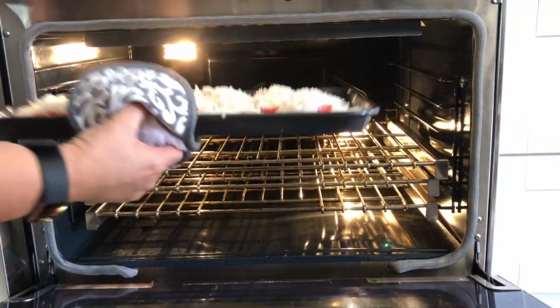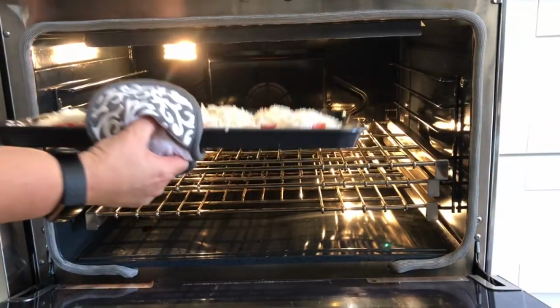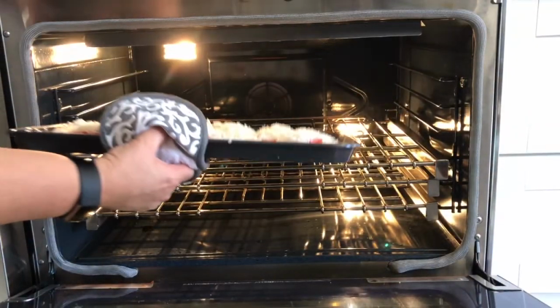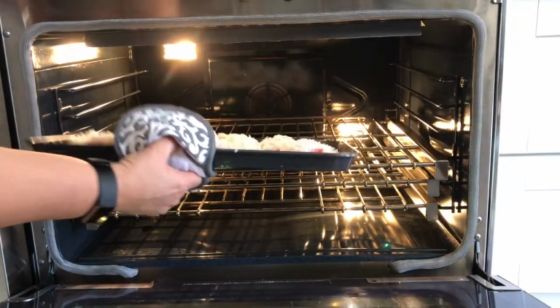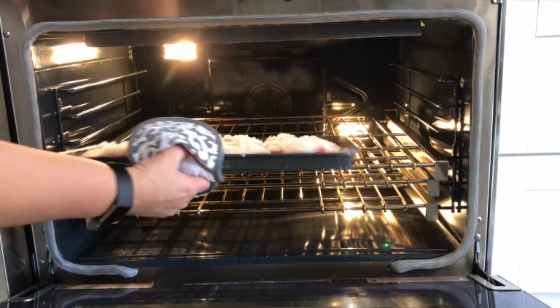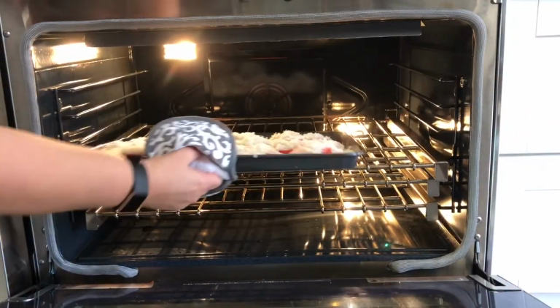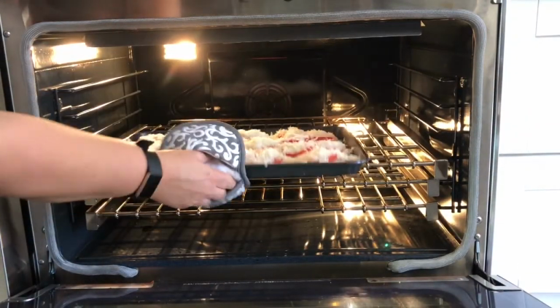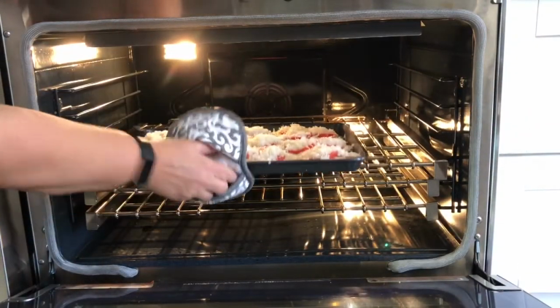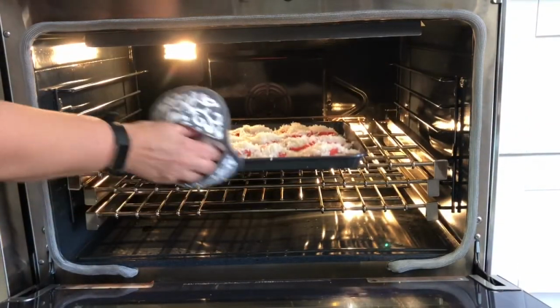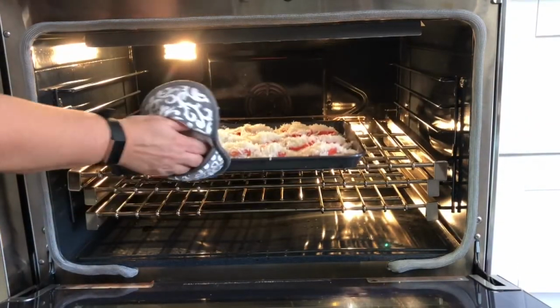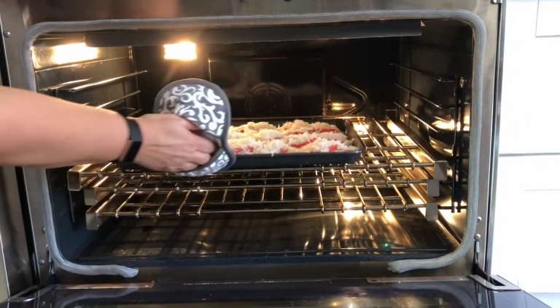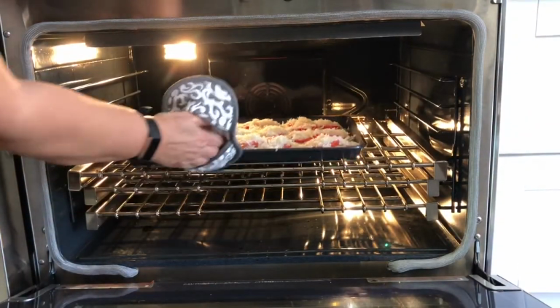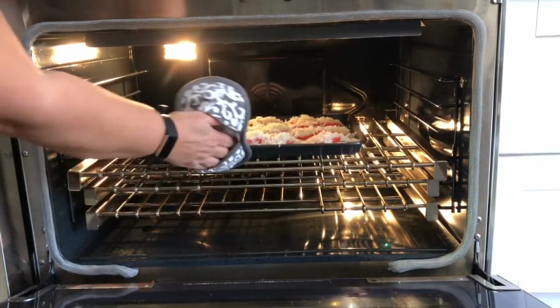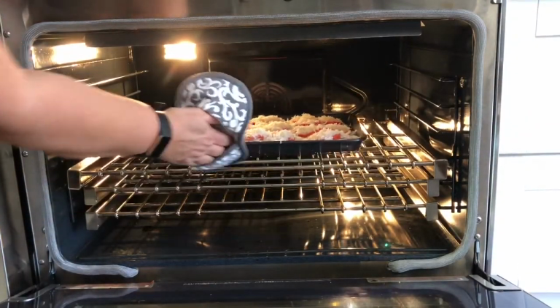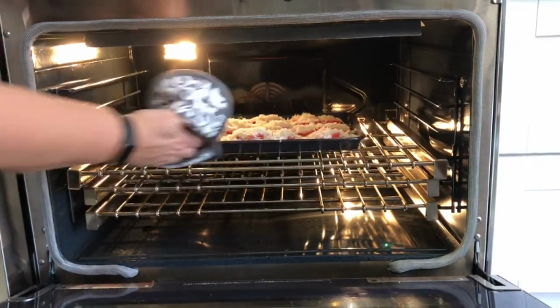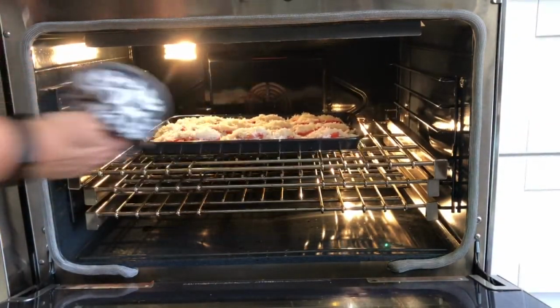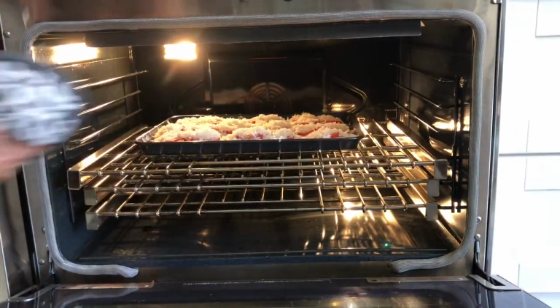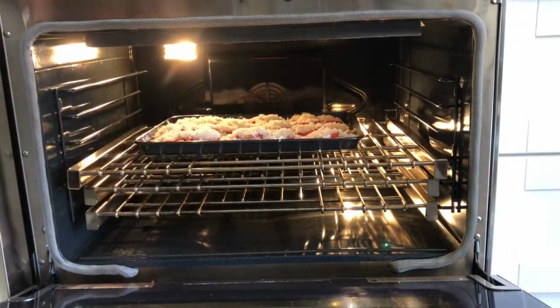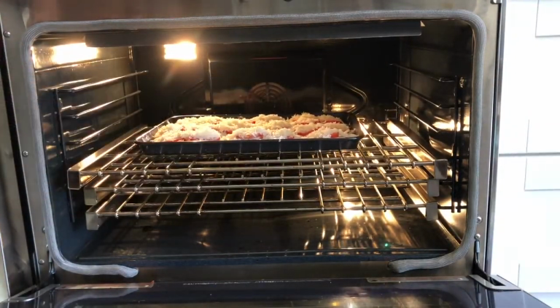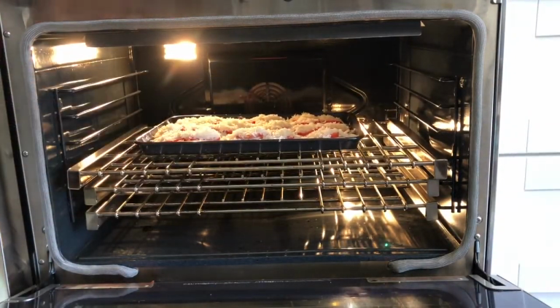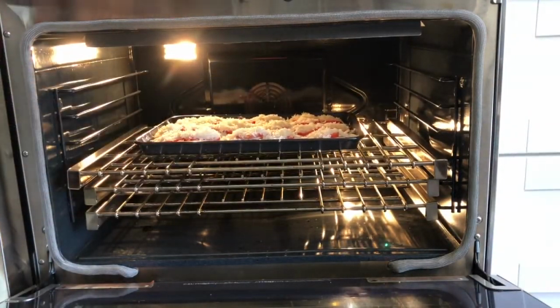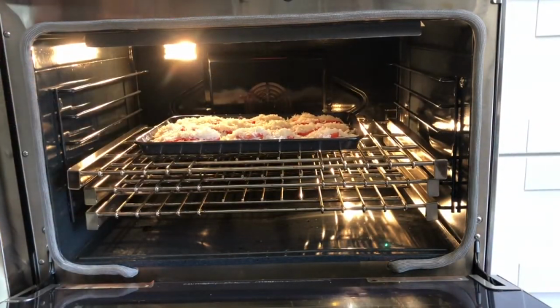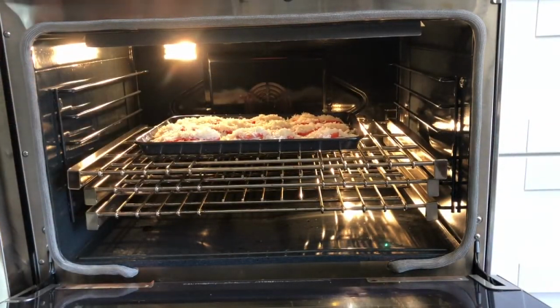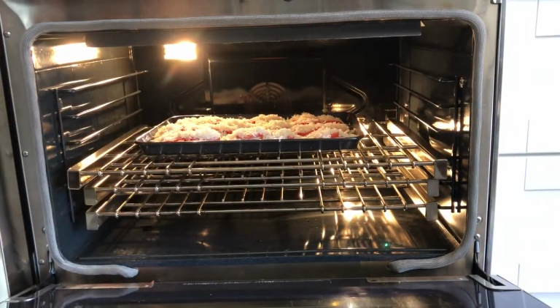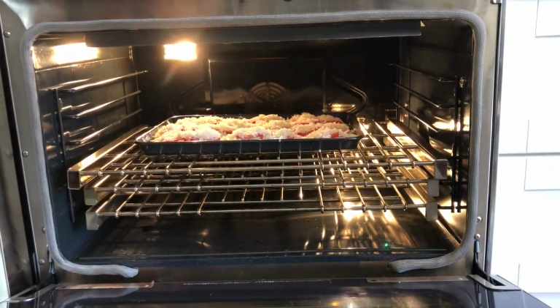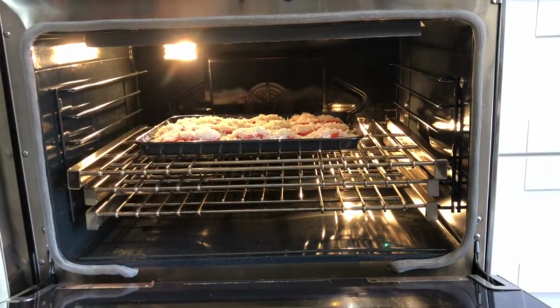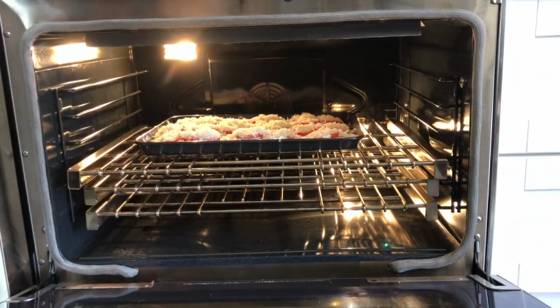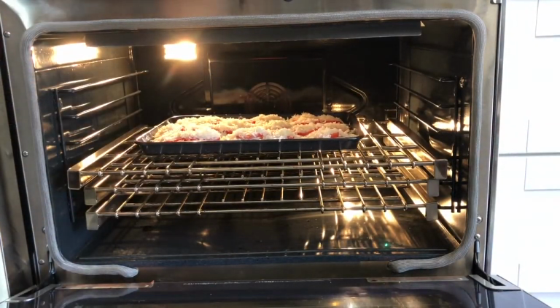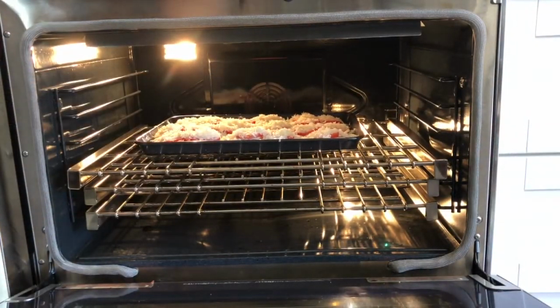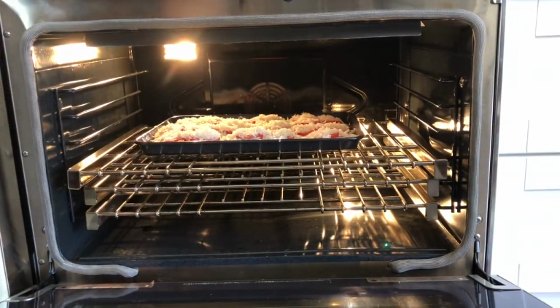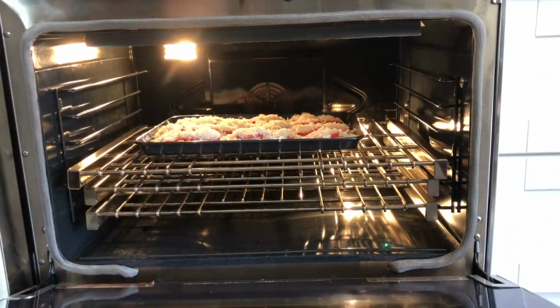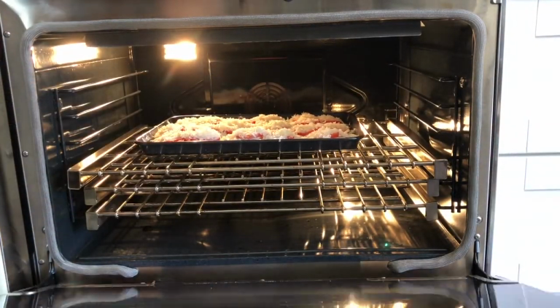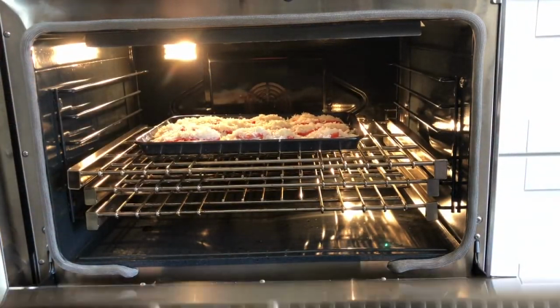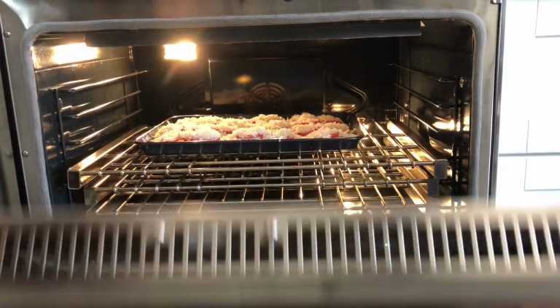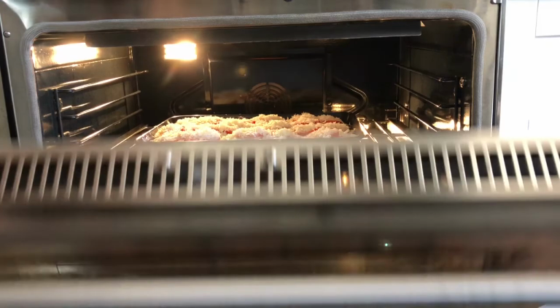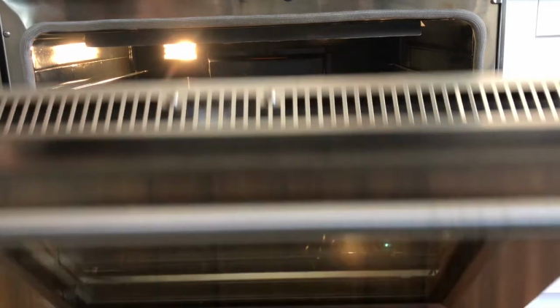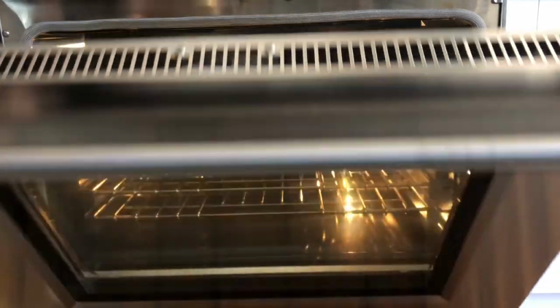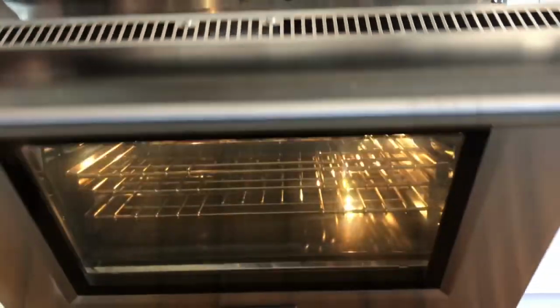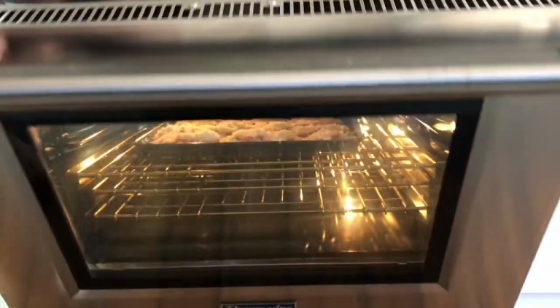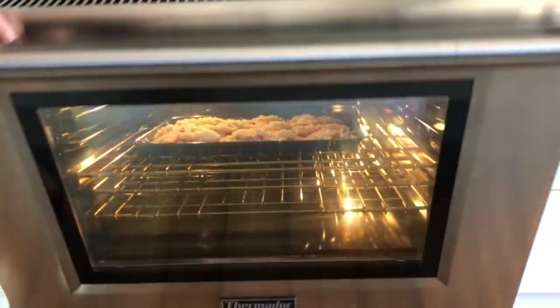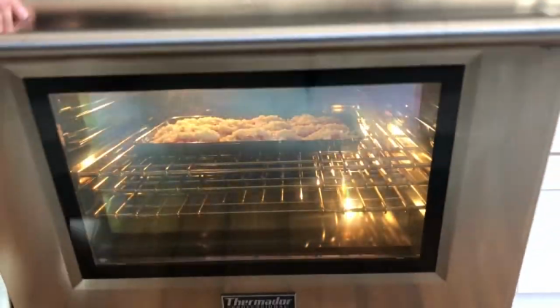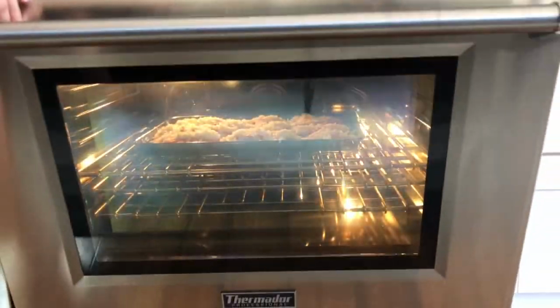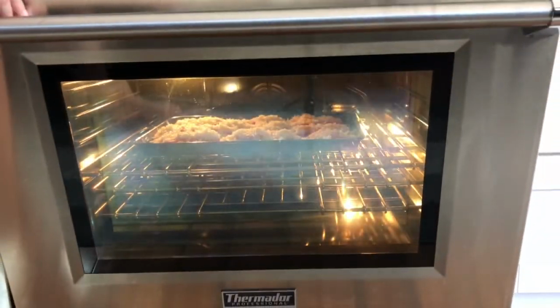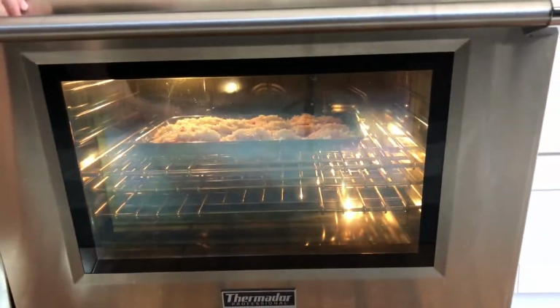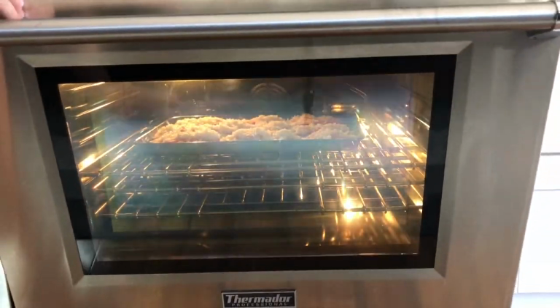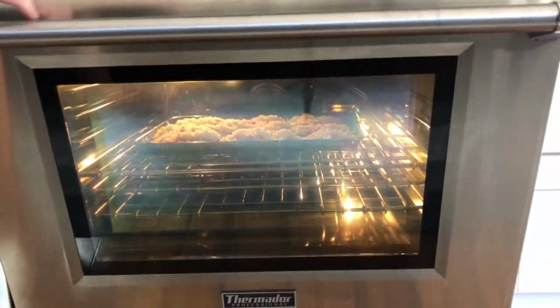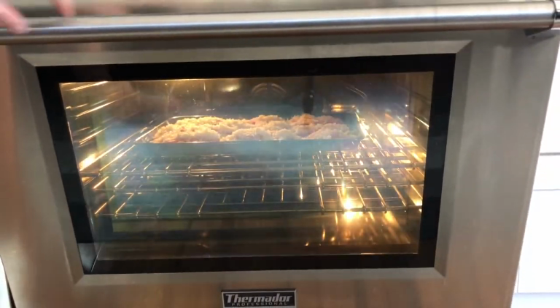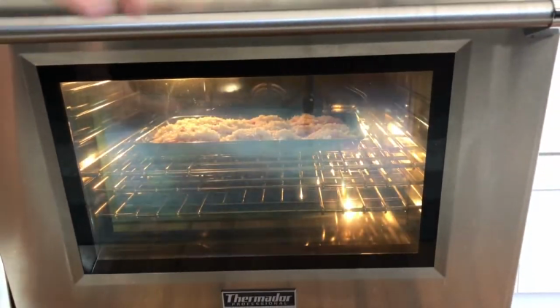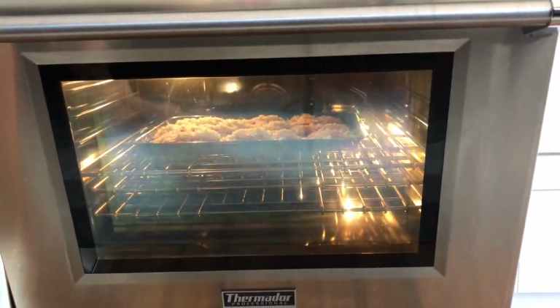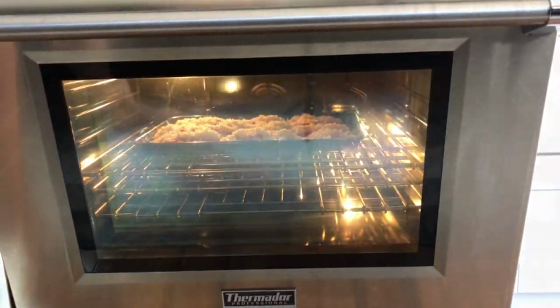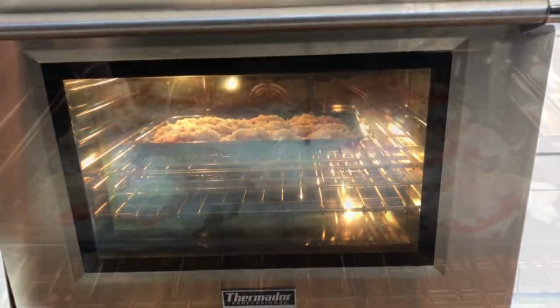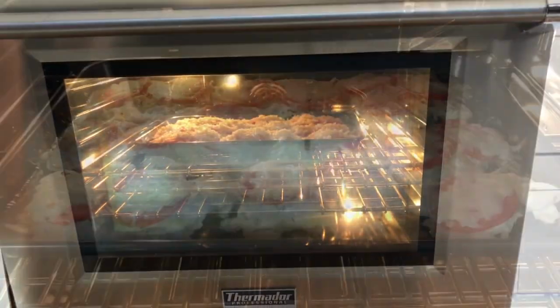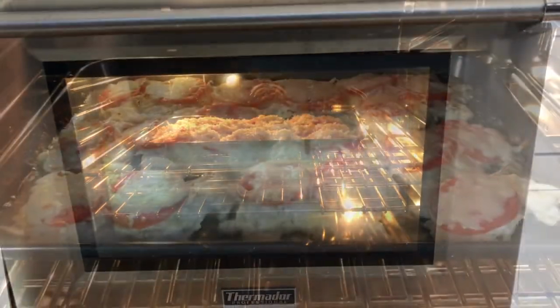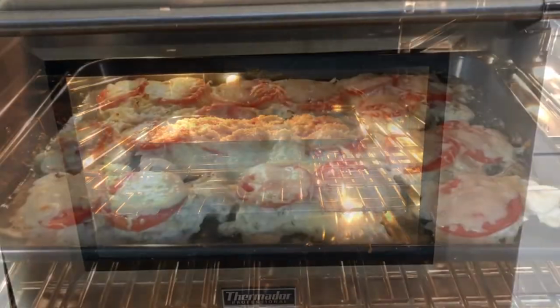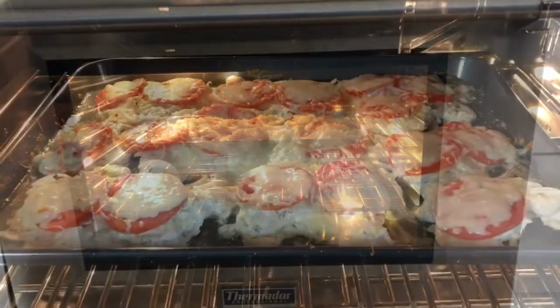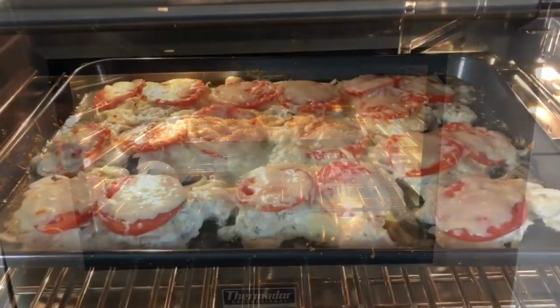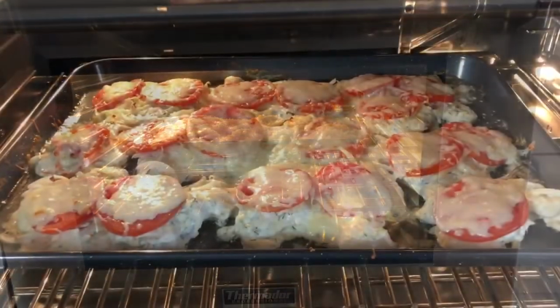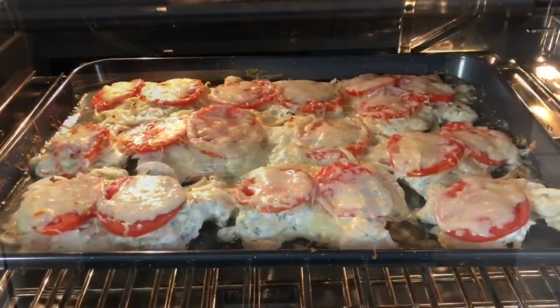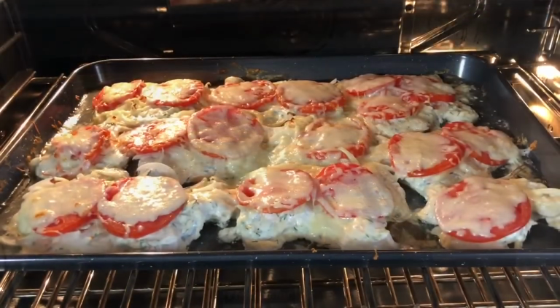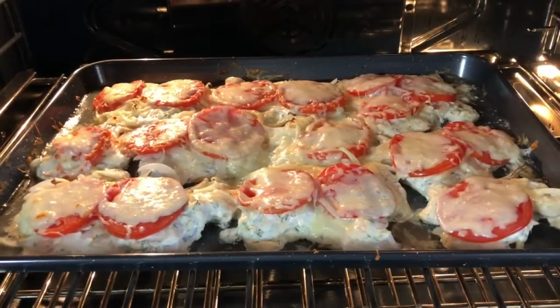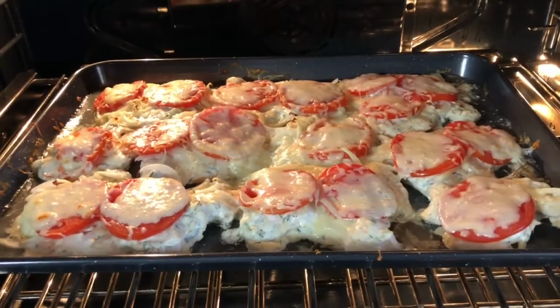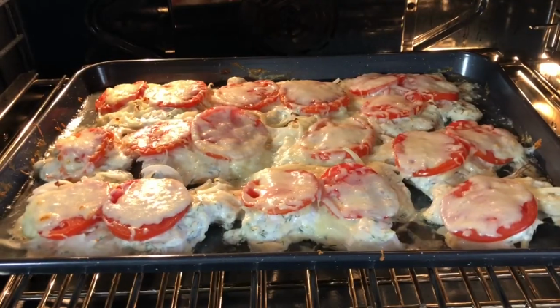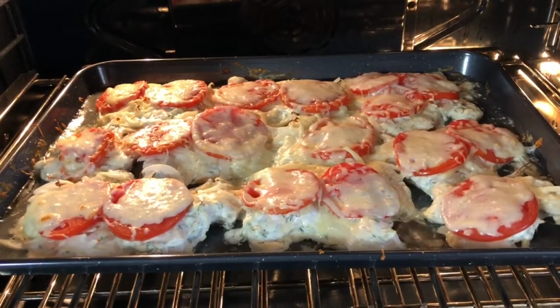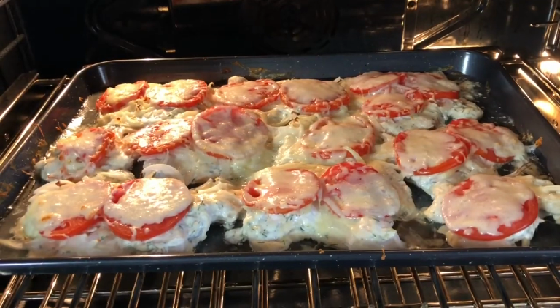Put in a preheated oven at 350 degrees for about 30 minutes.